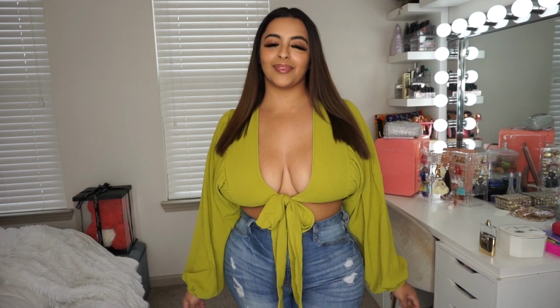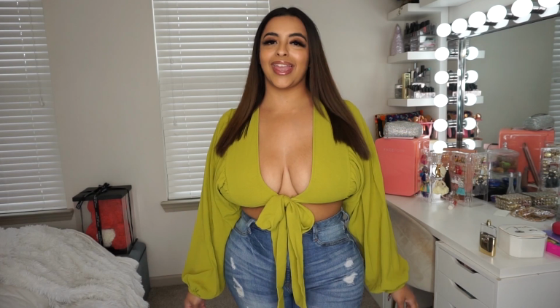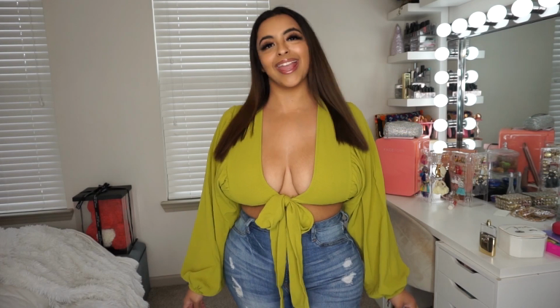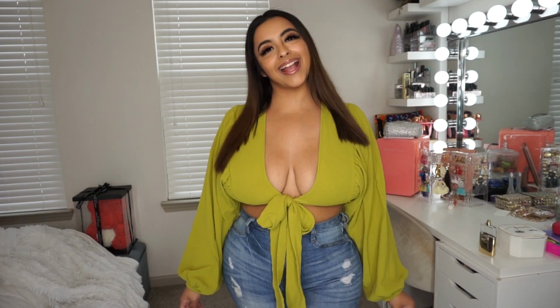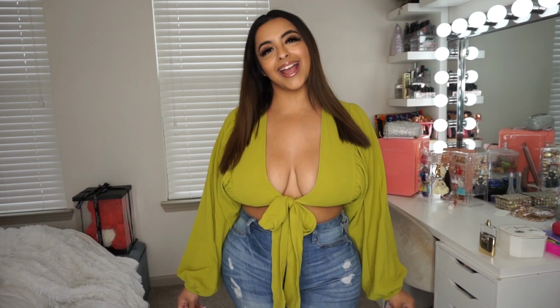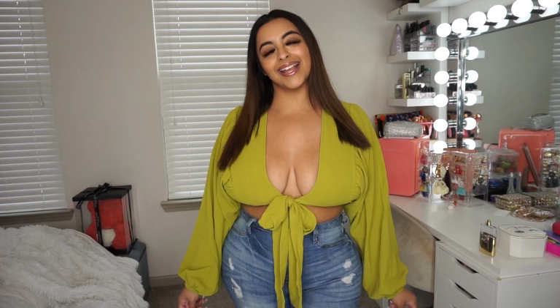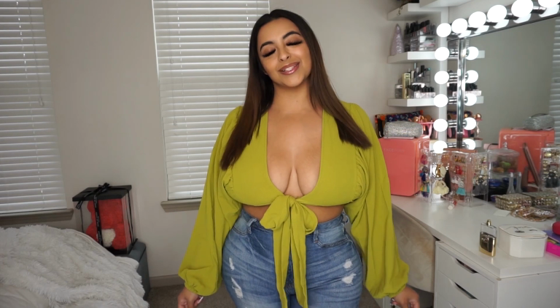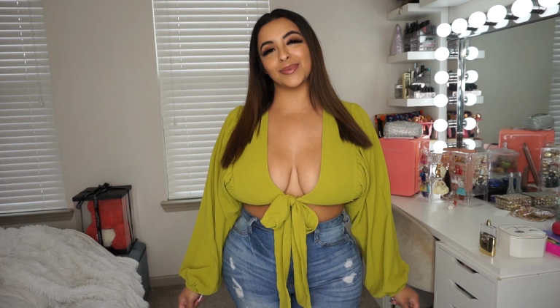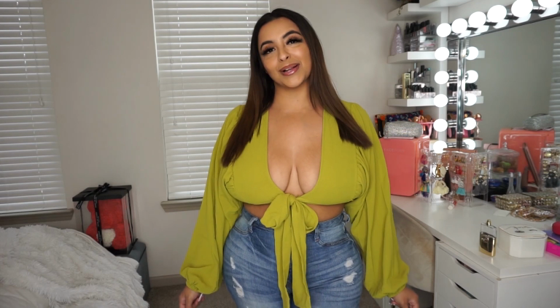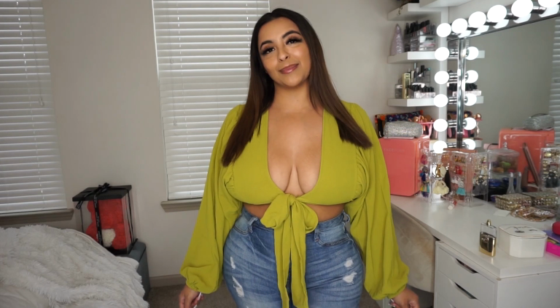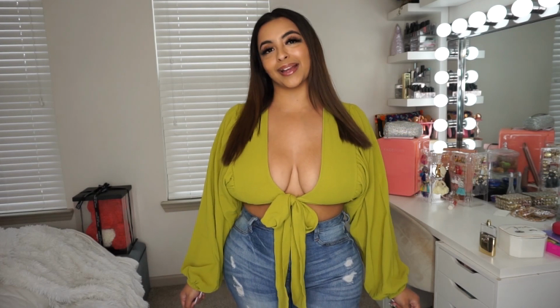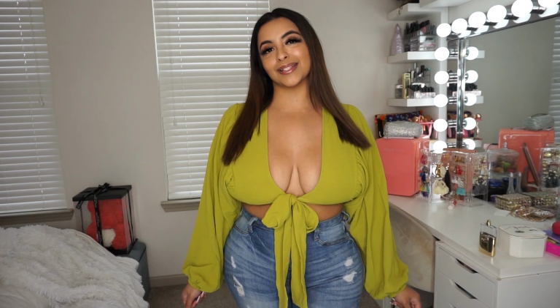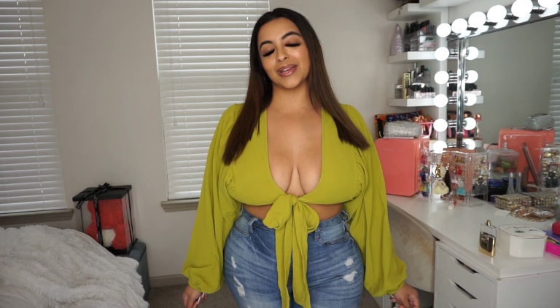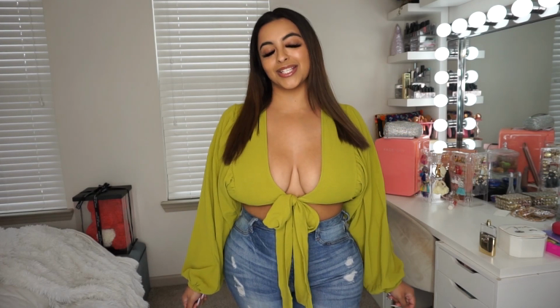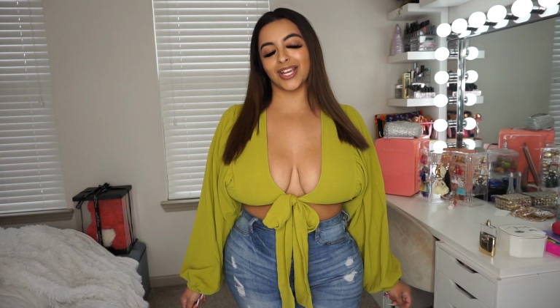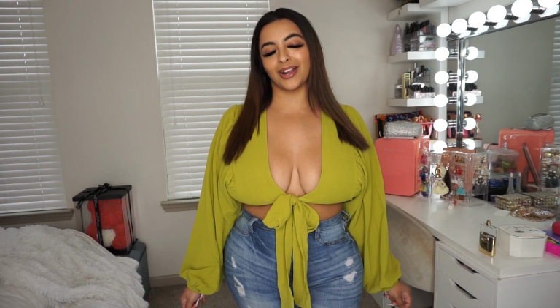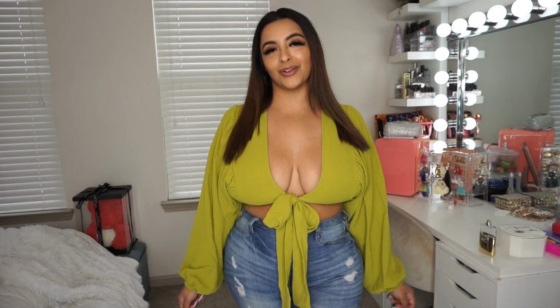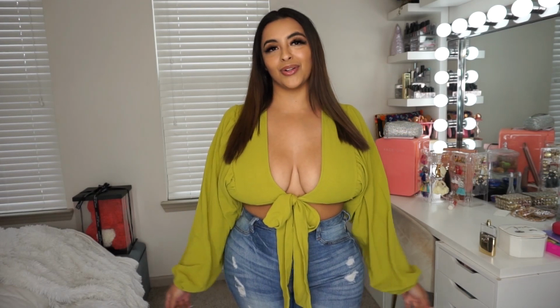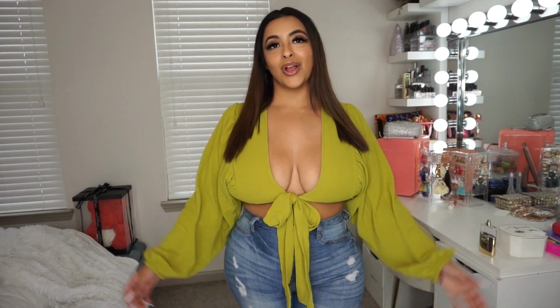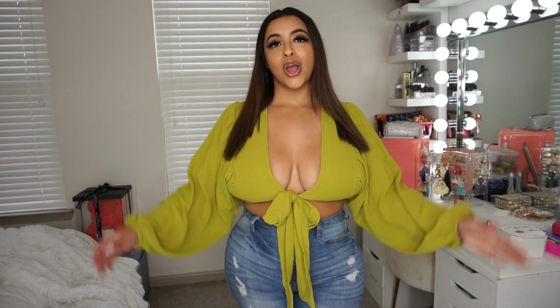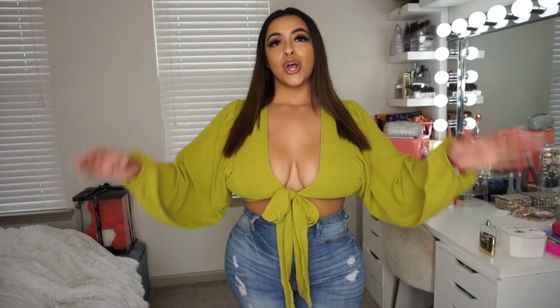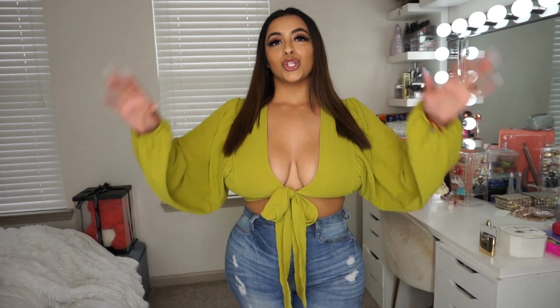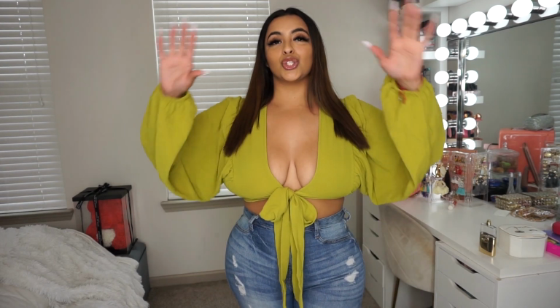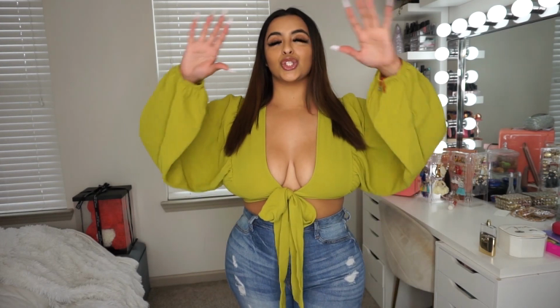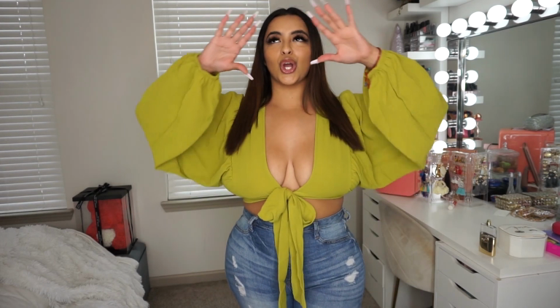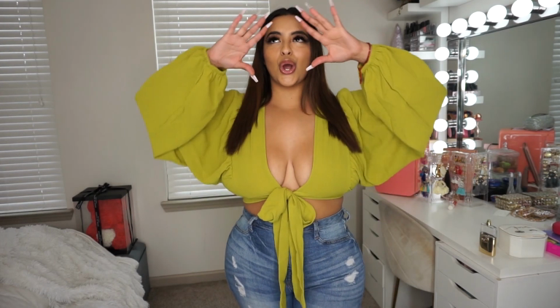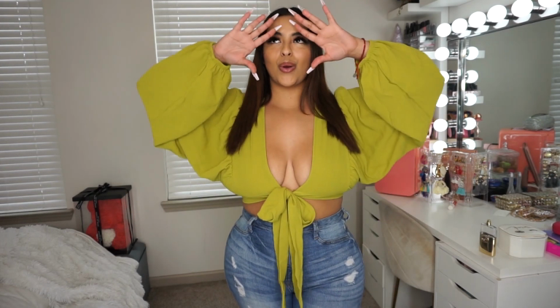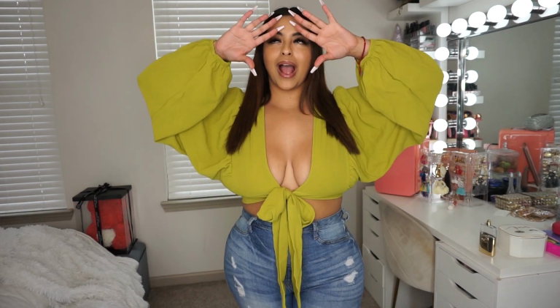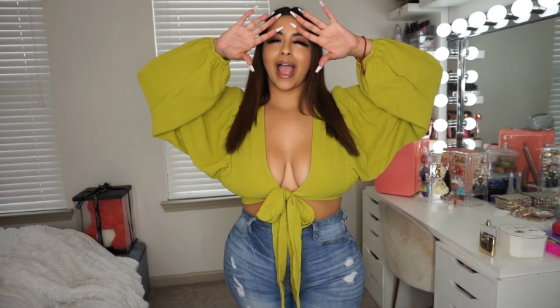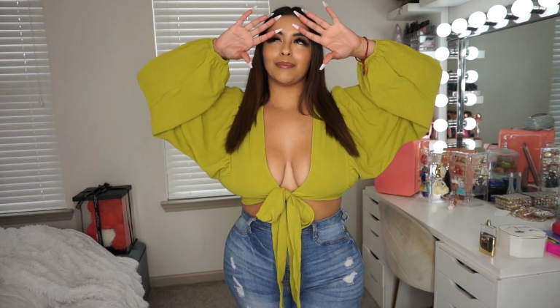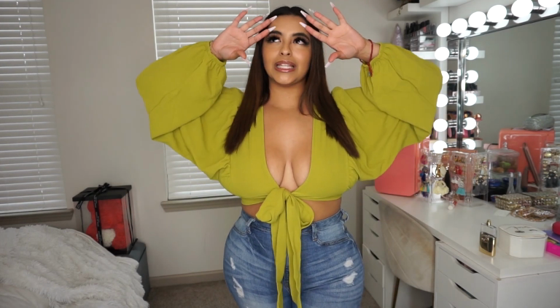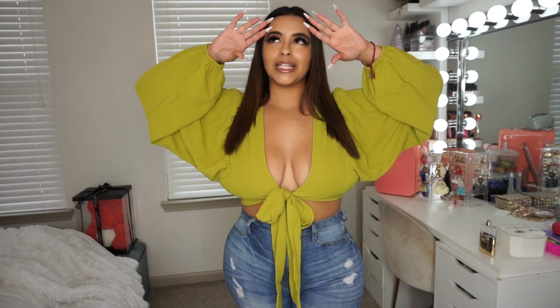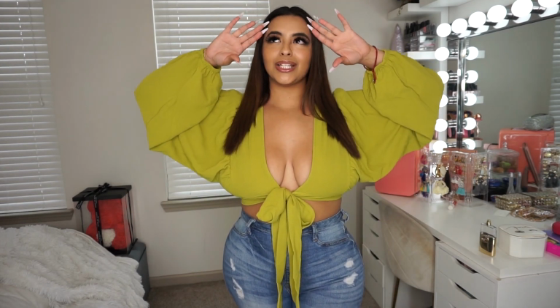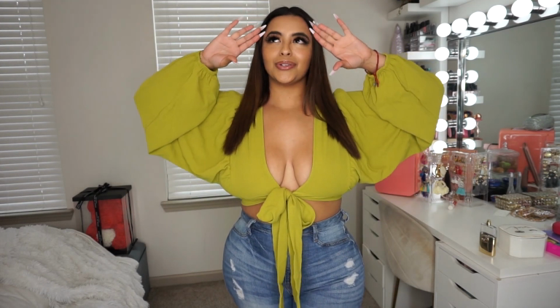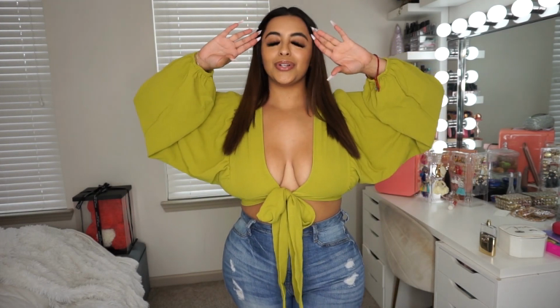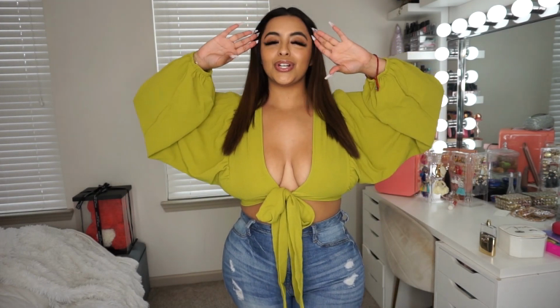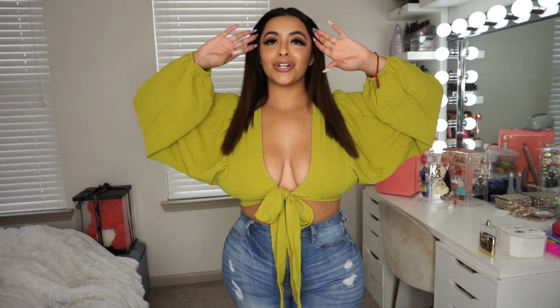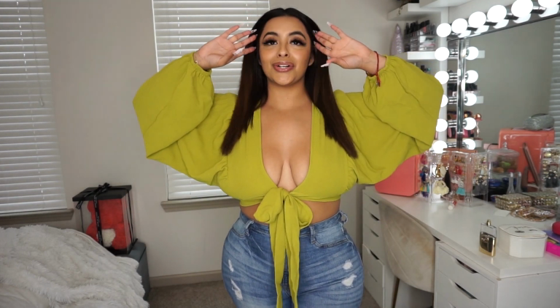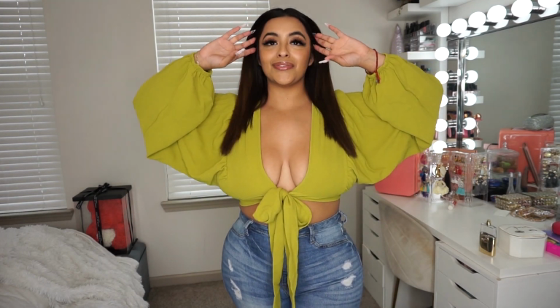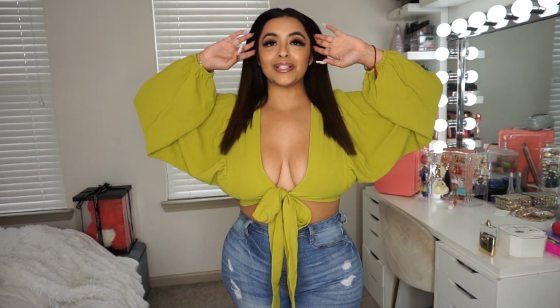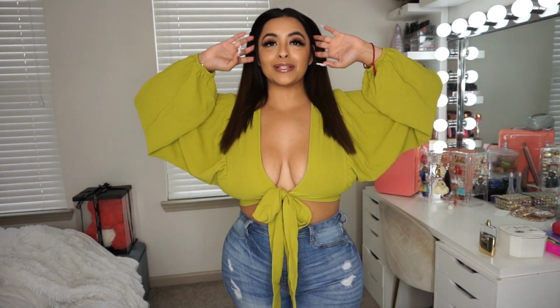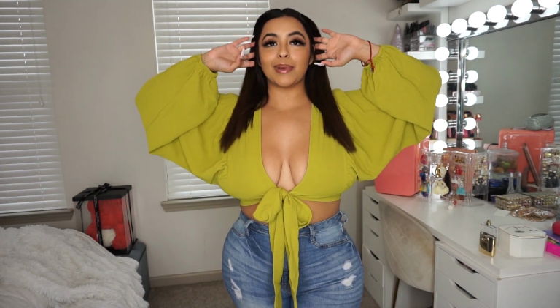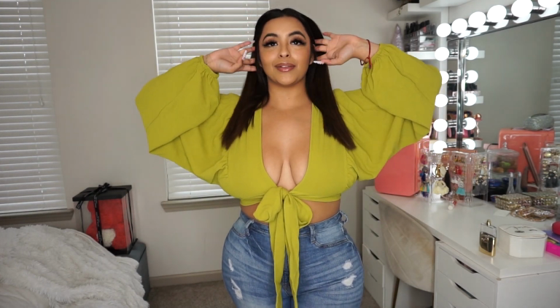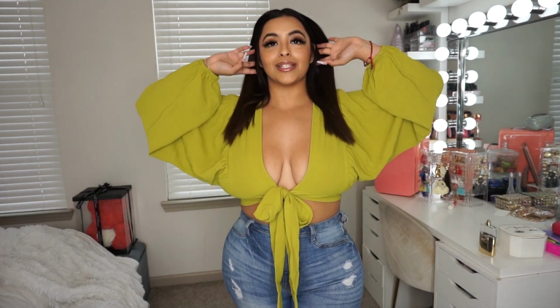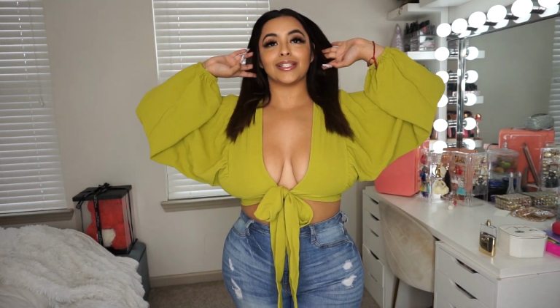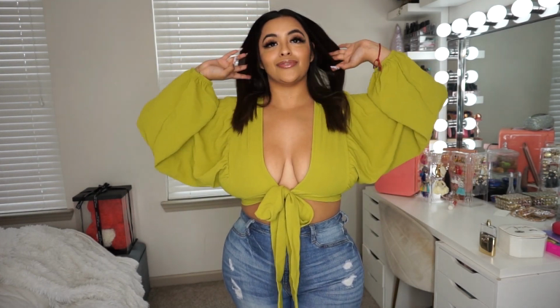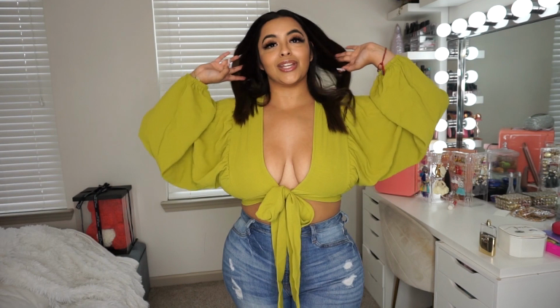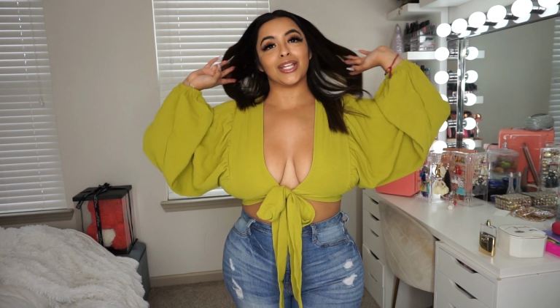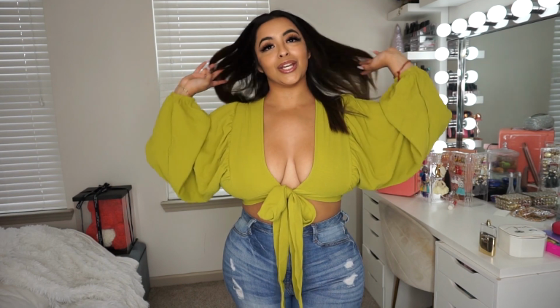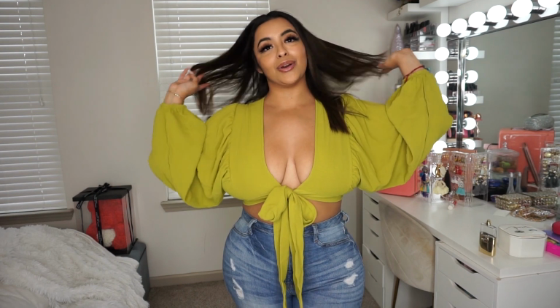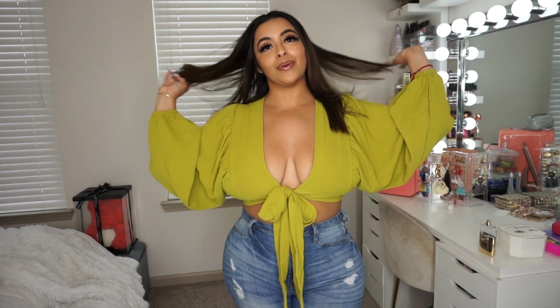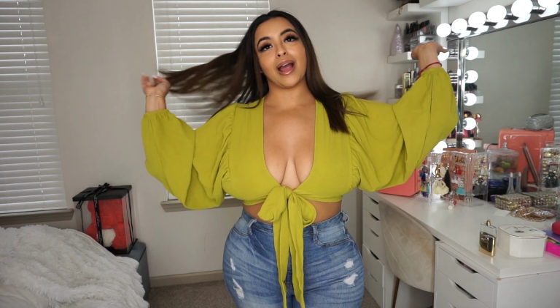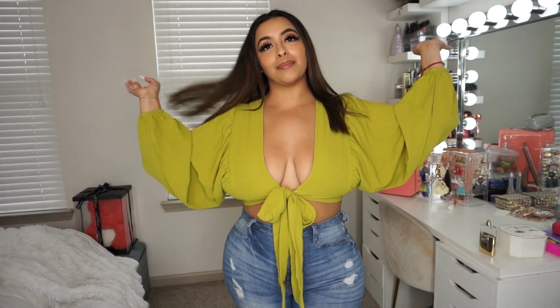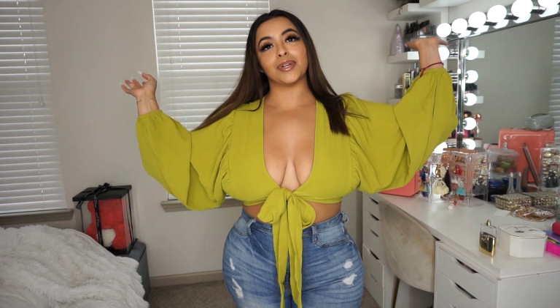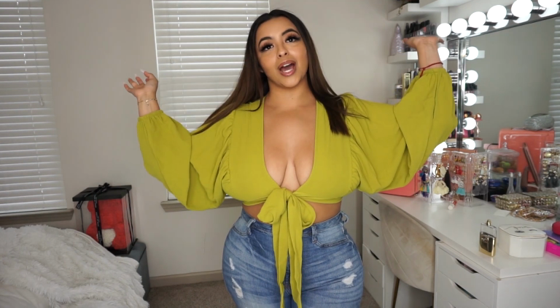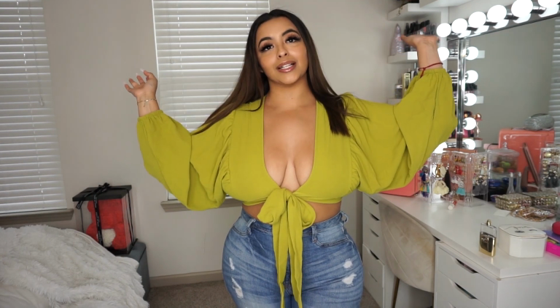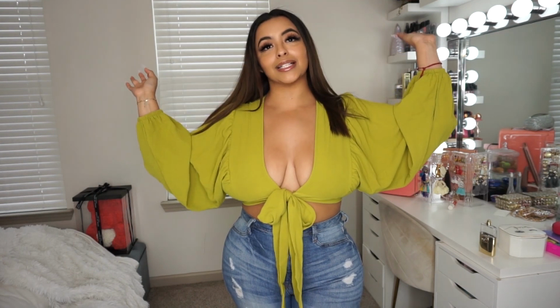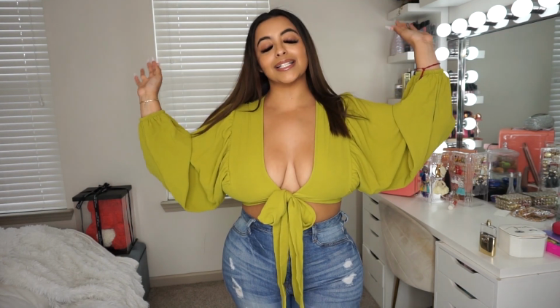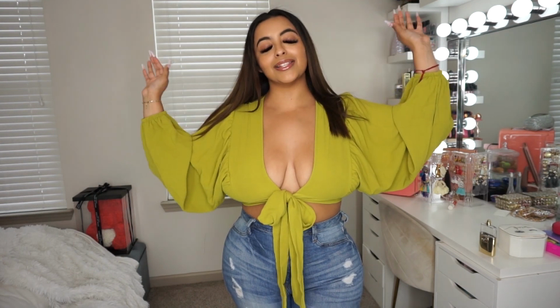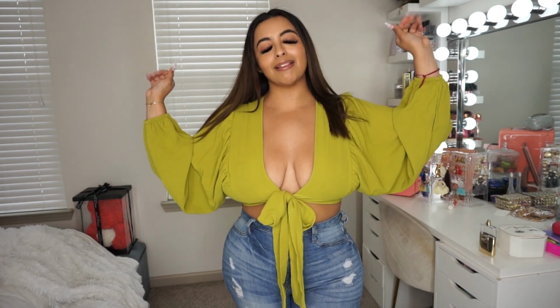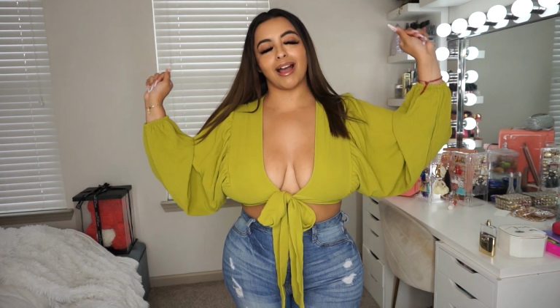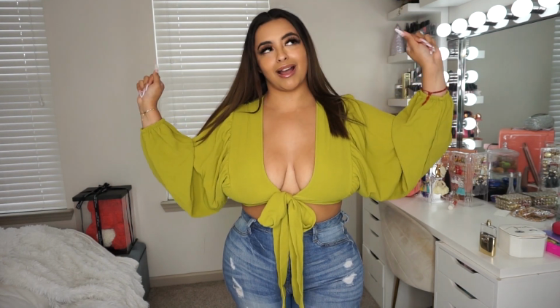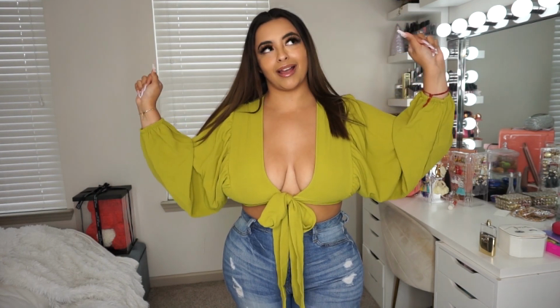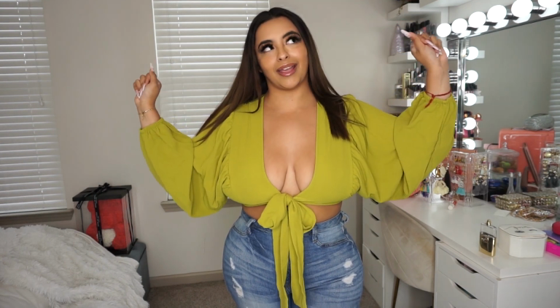Hey guys, welcome back to my channel. I'm a little nervous about this video, I'm not gonna lie.